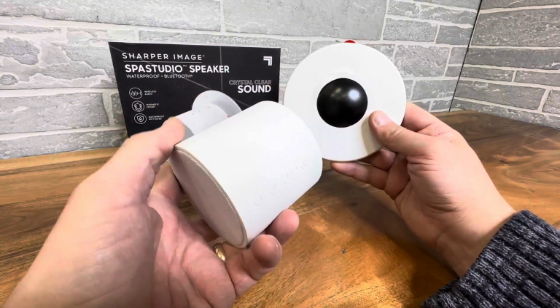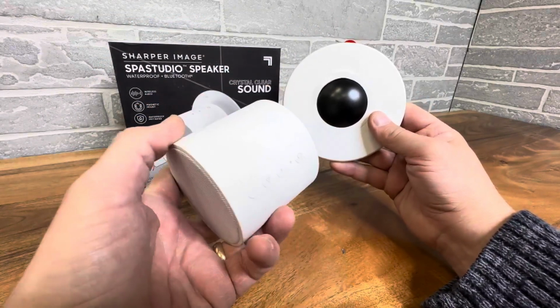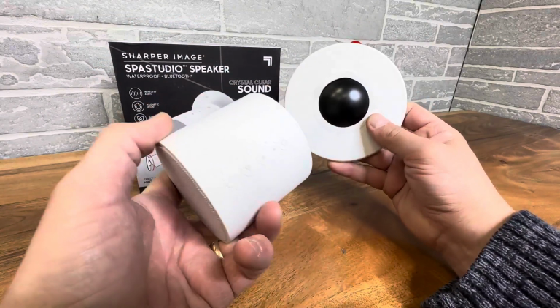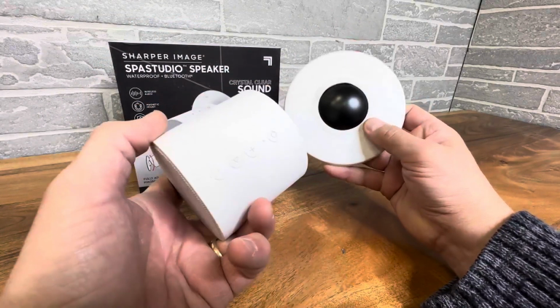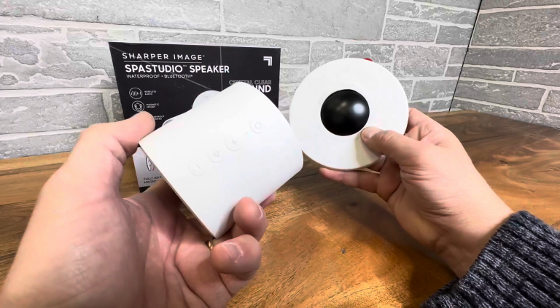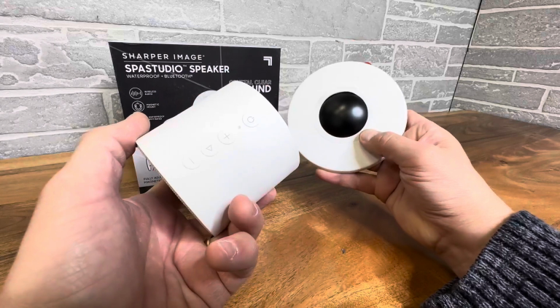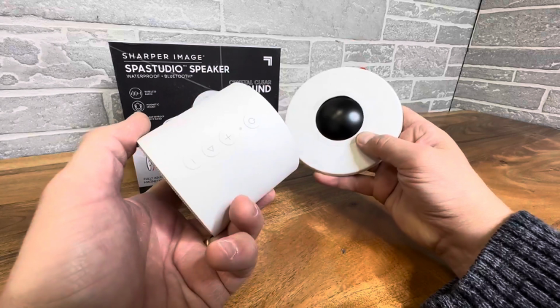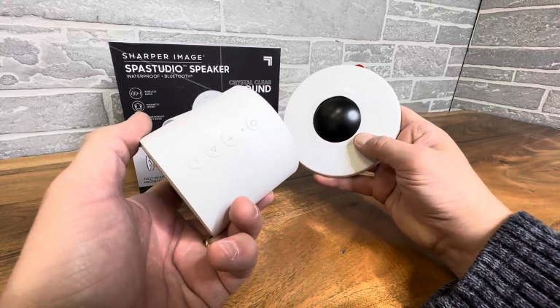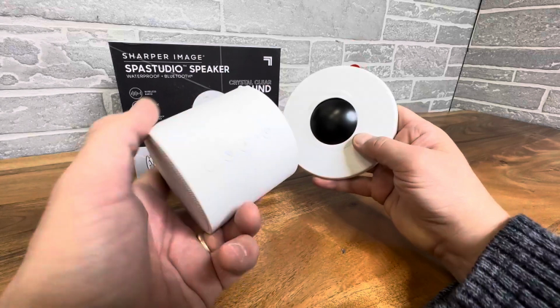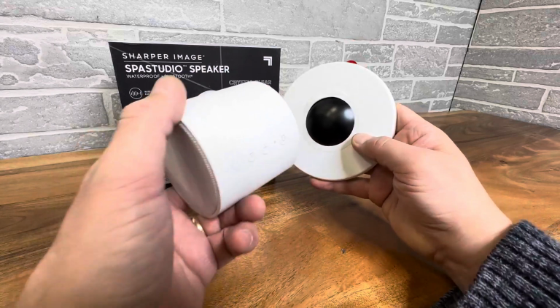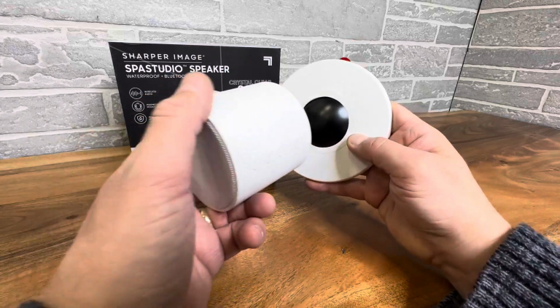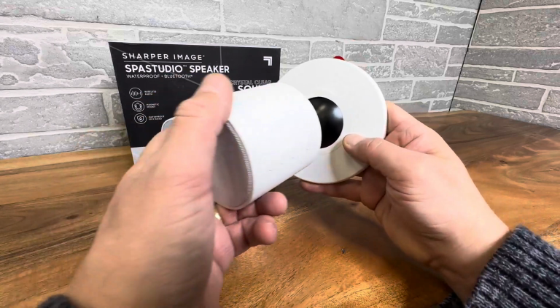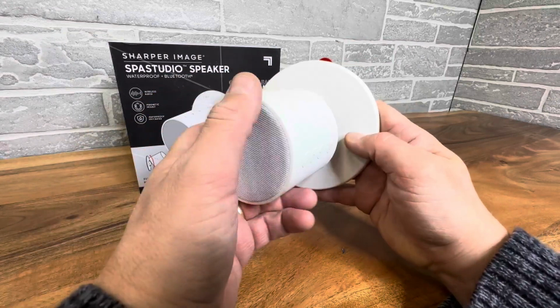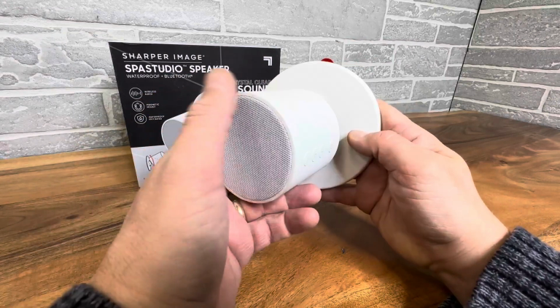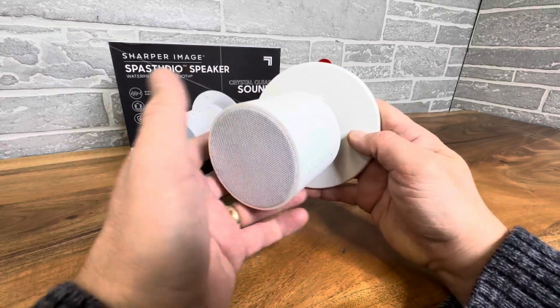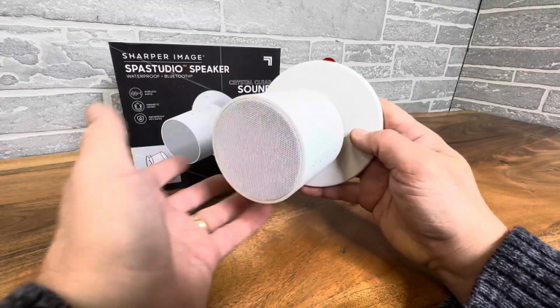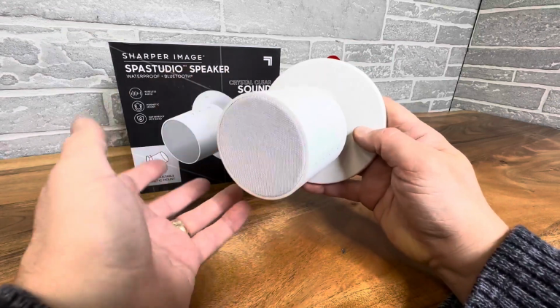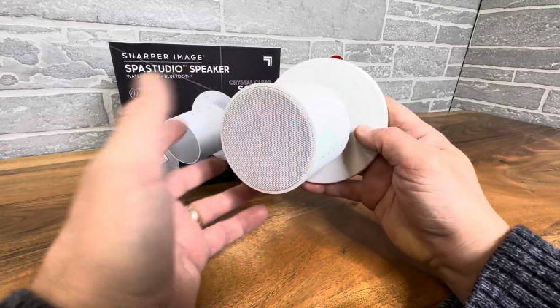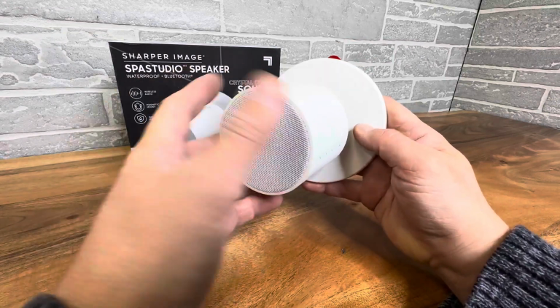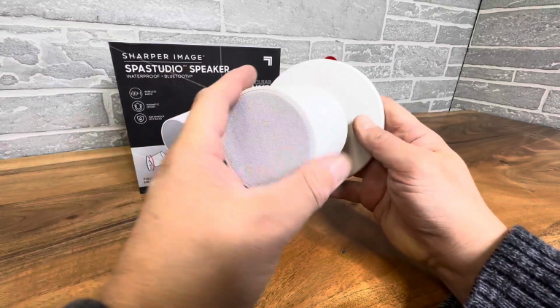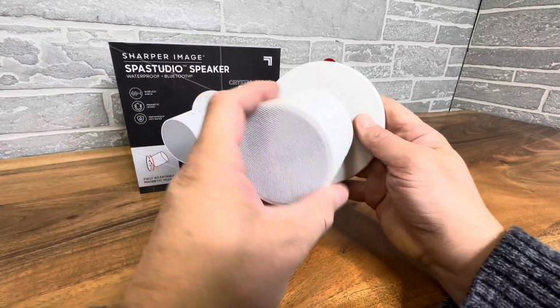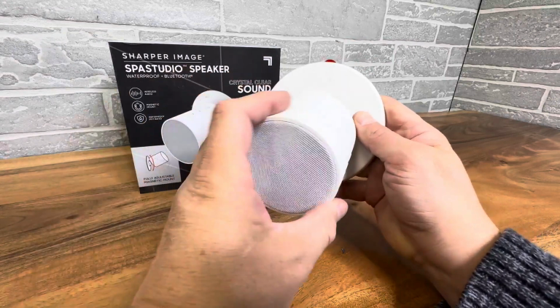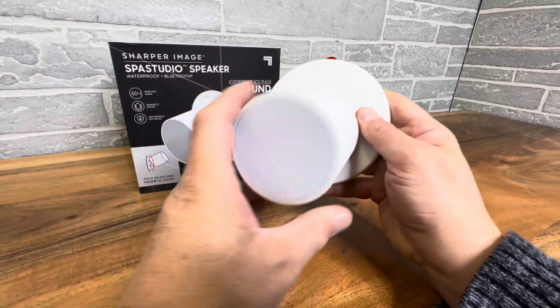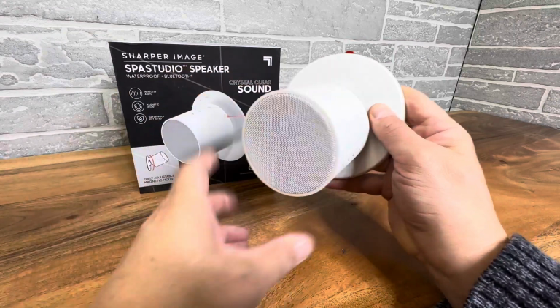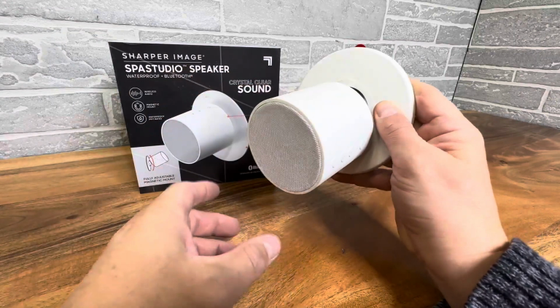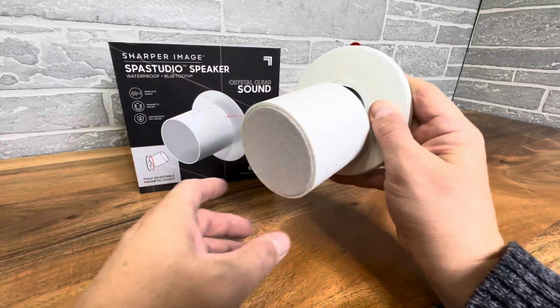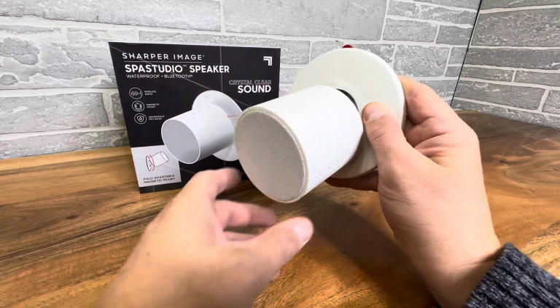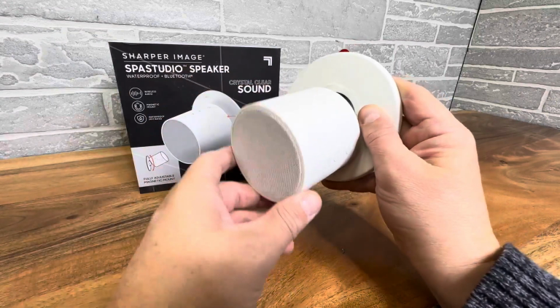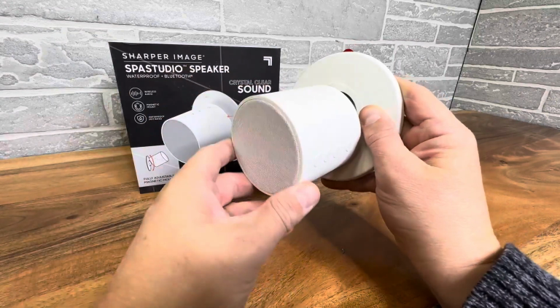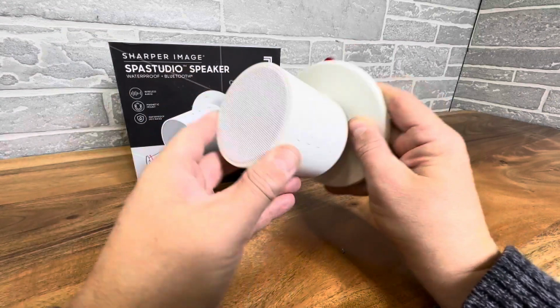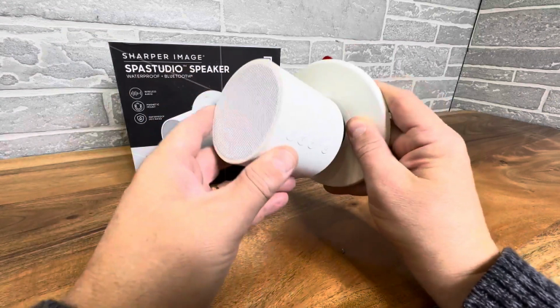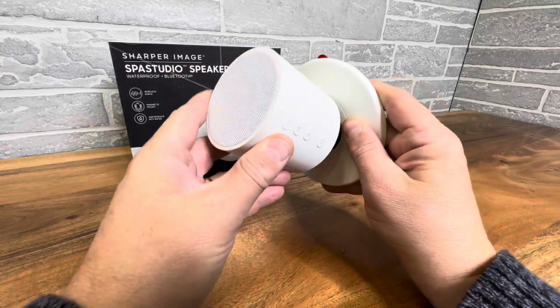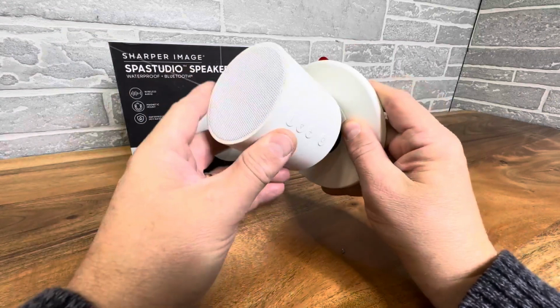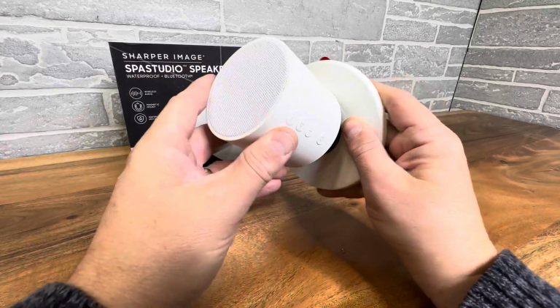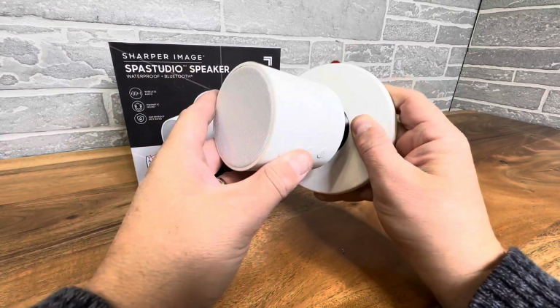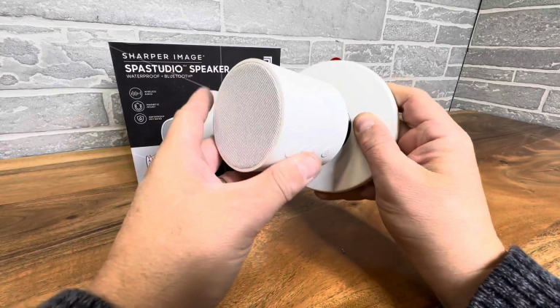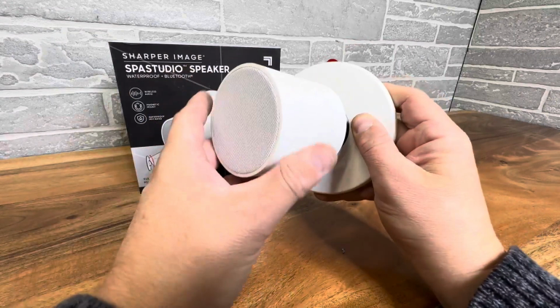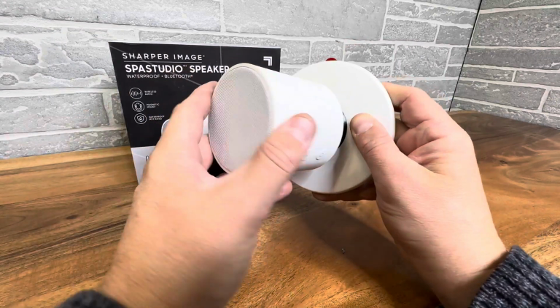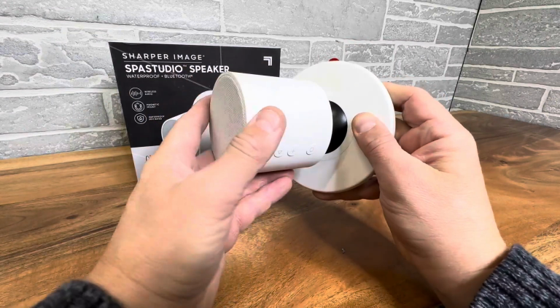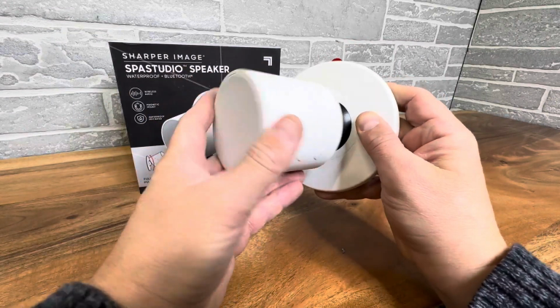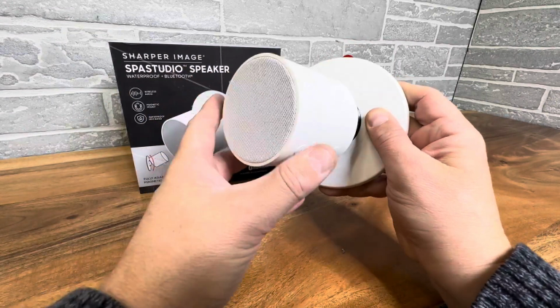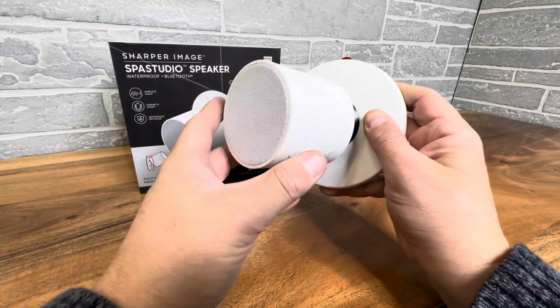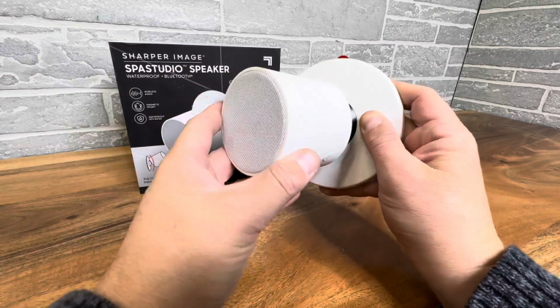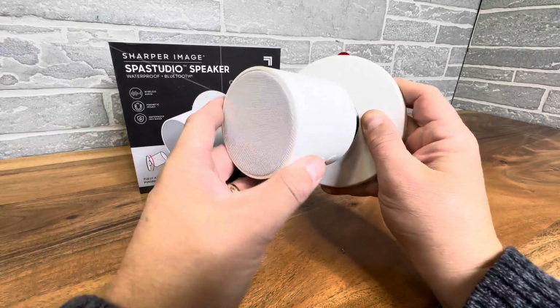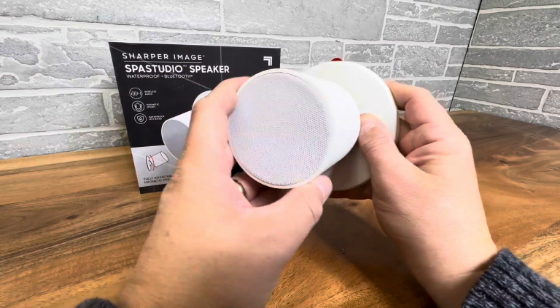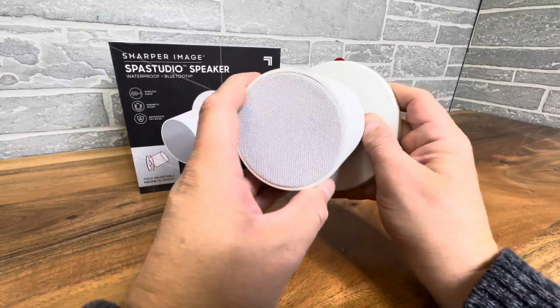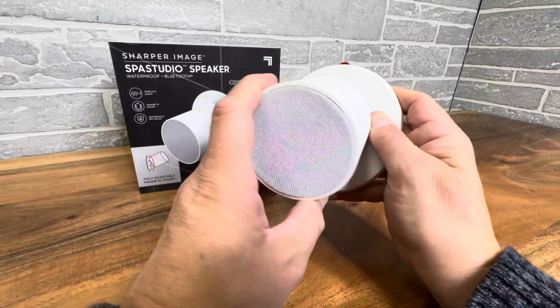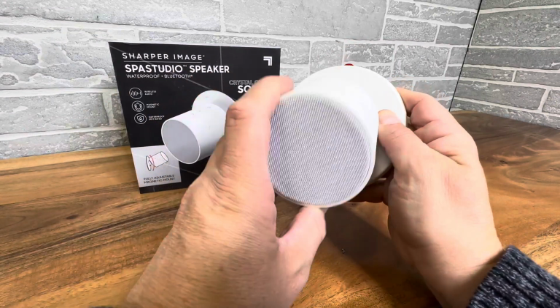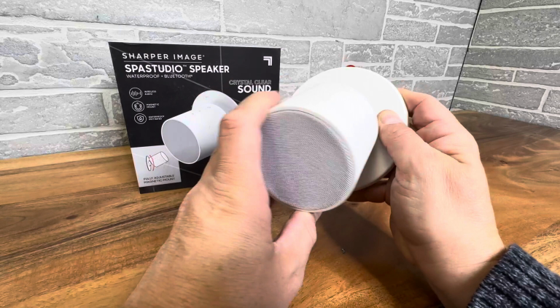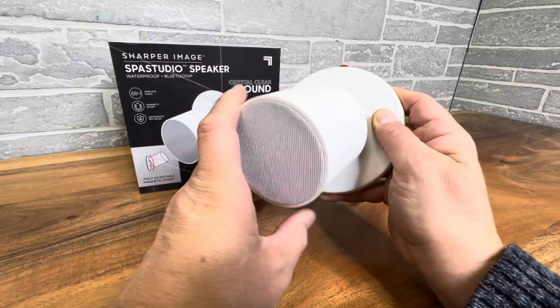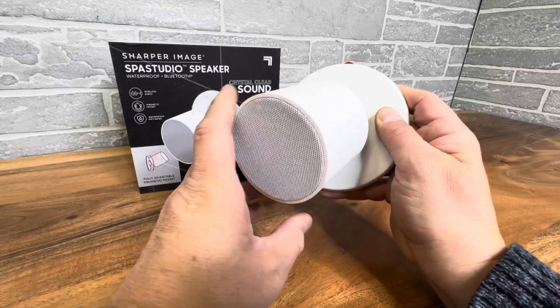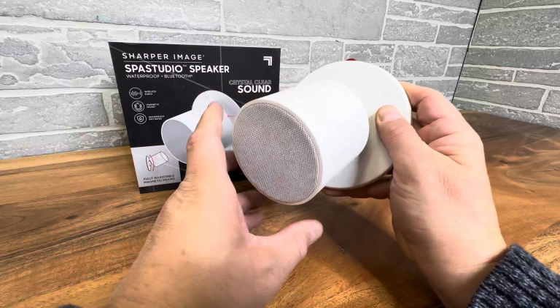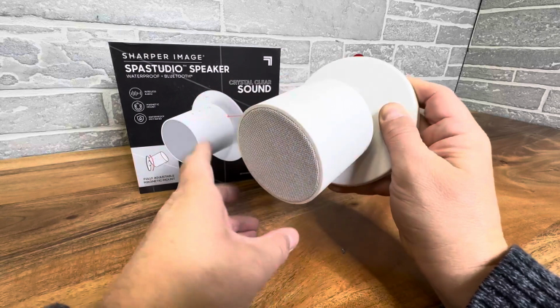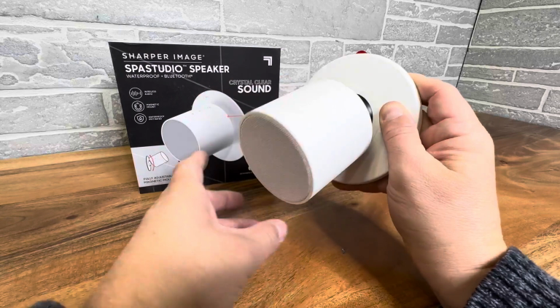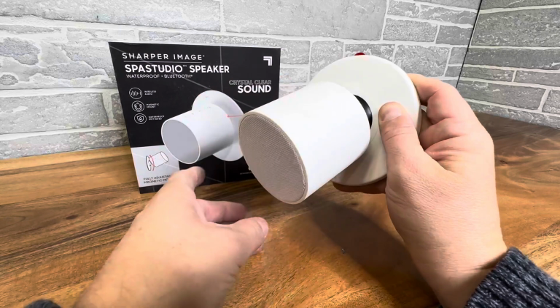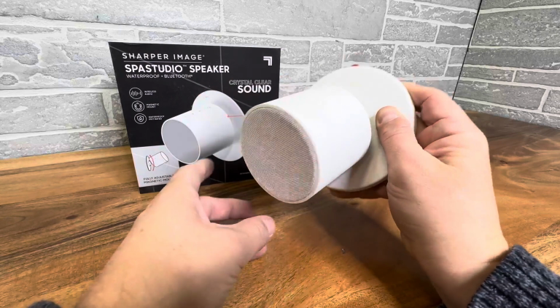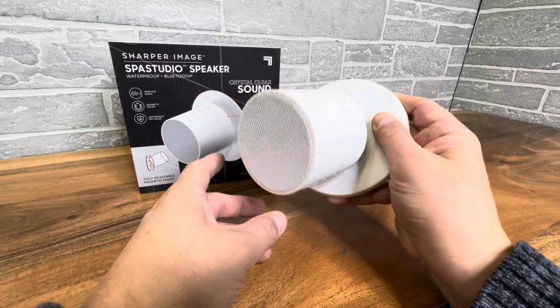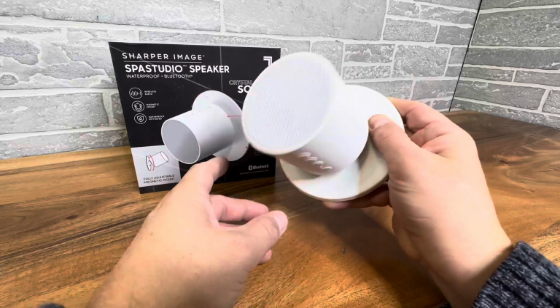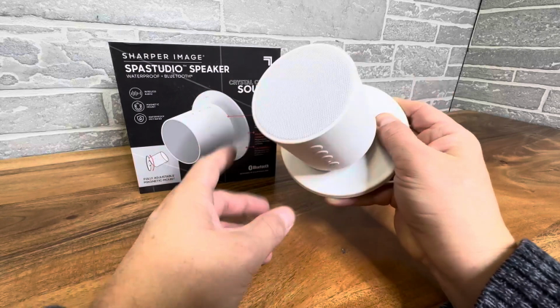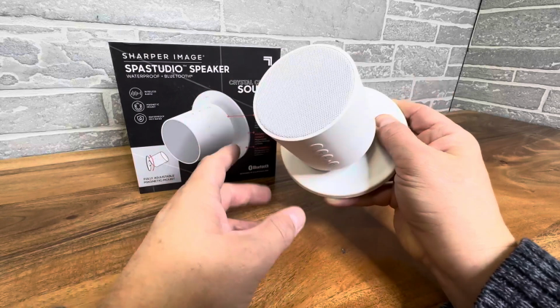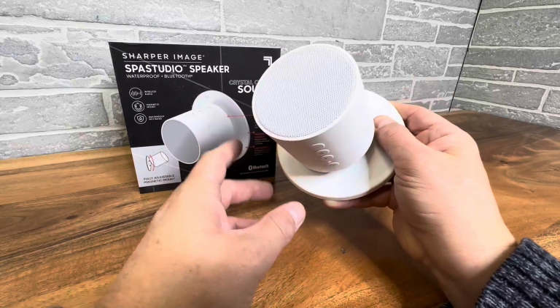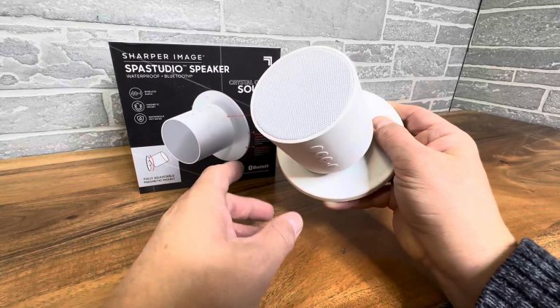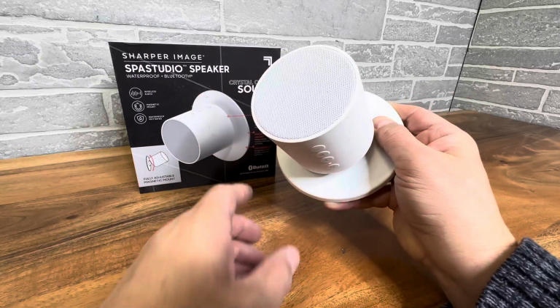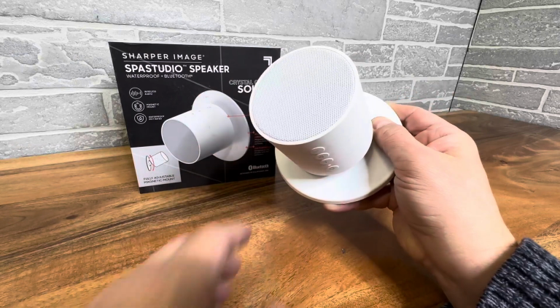And once it's charged up, you just boom, stick it. And you can point it down, you can point it up, sideways — so it does have some different adjustment there.